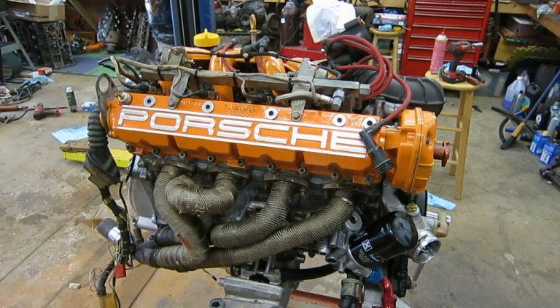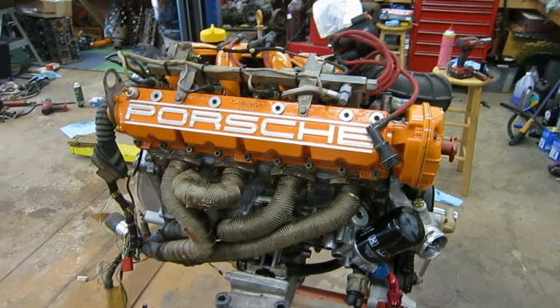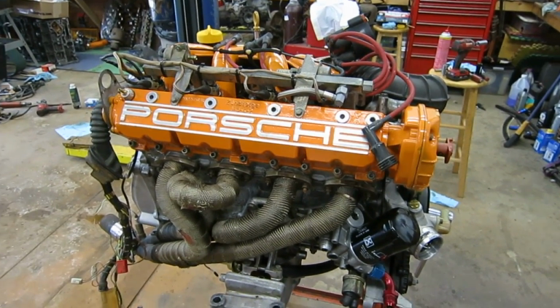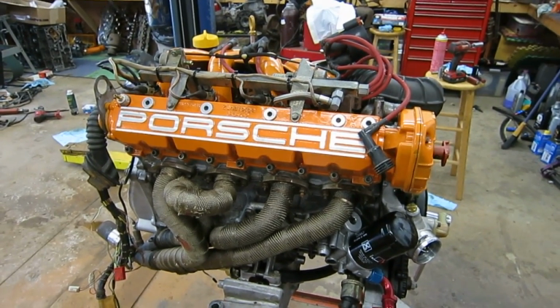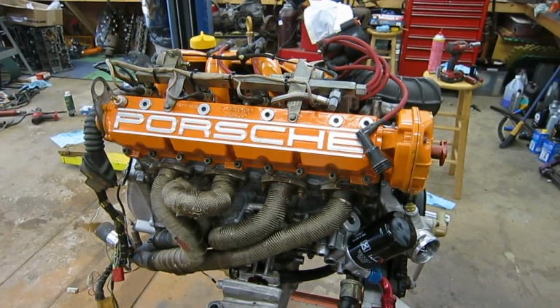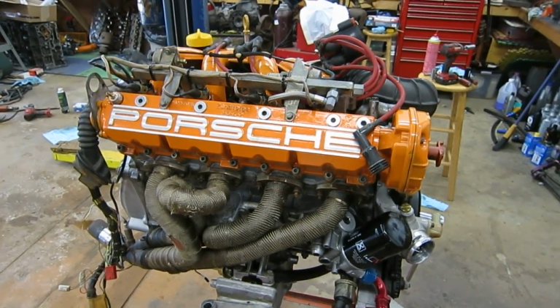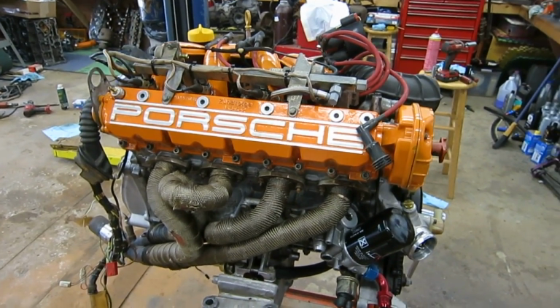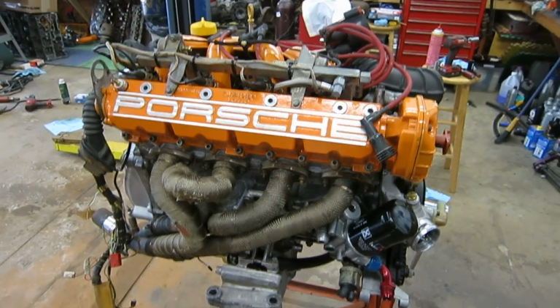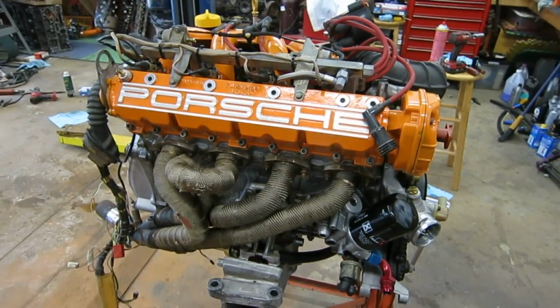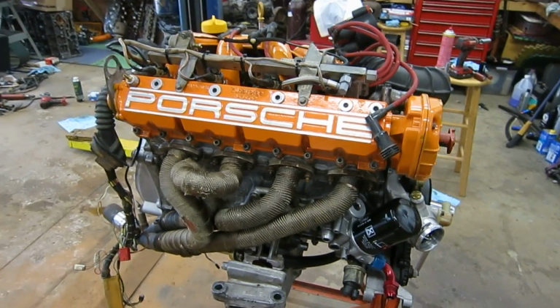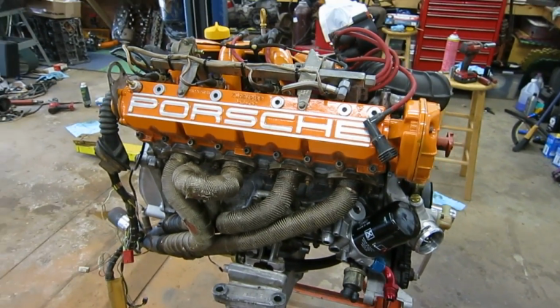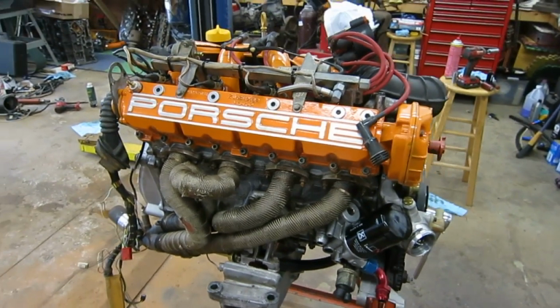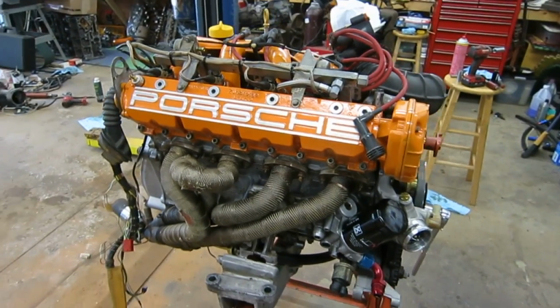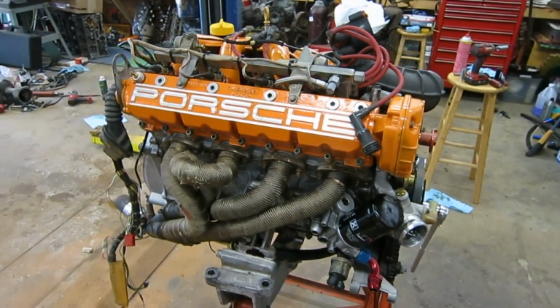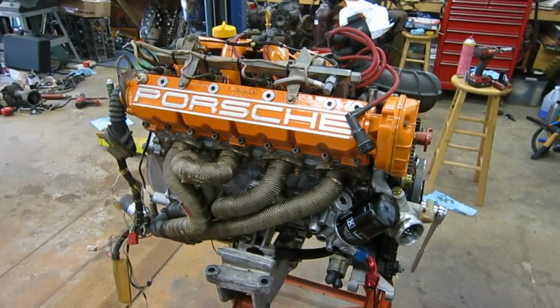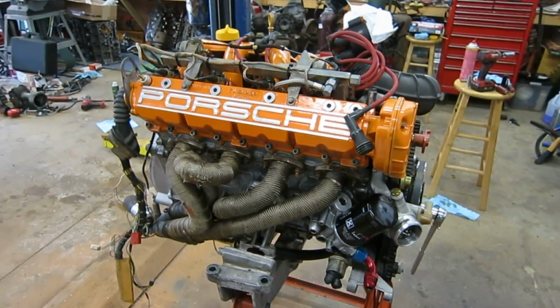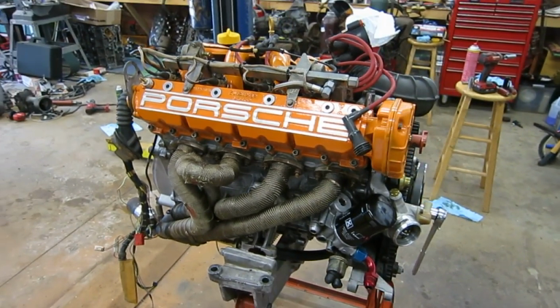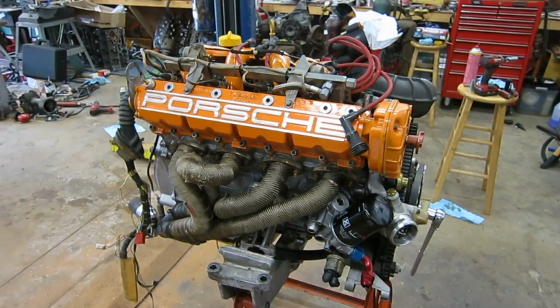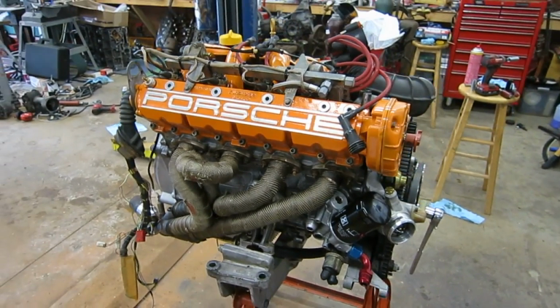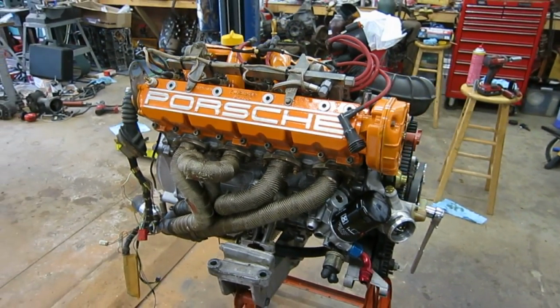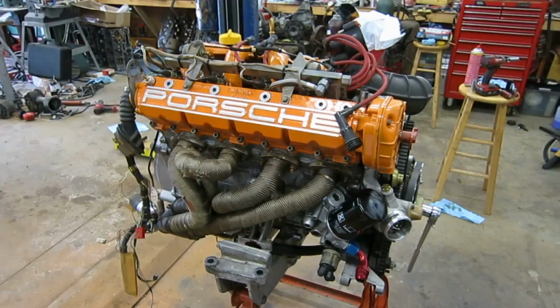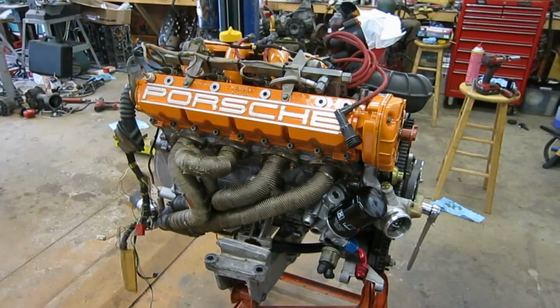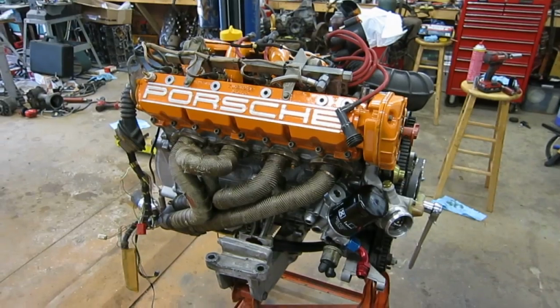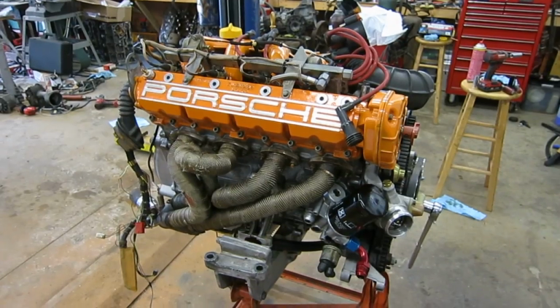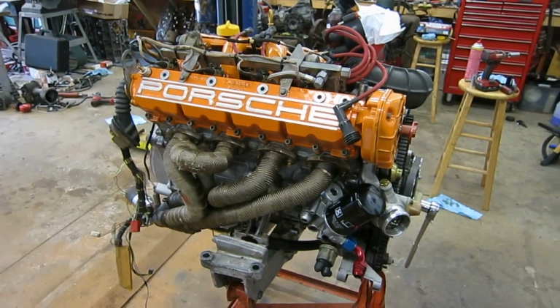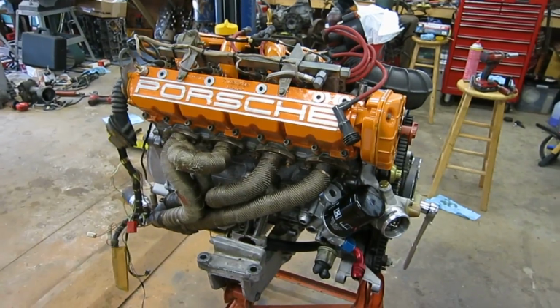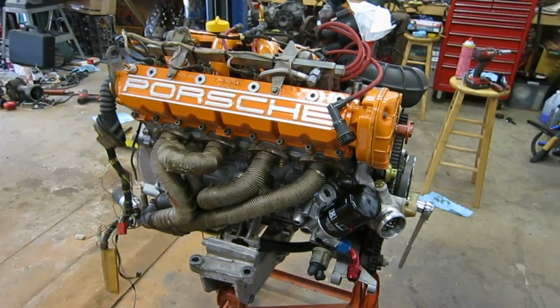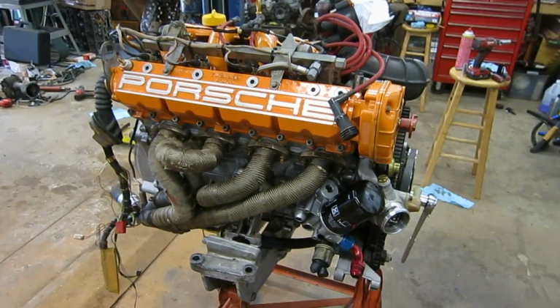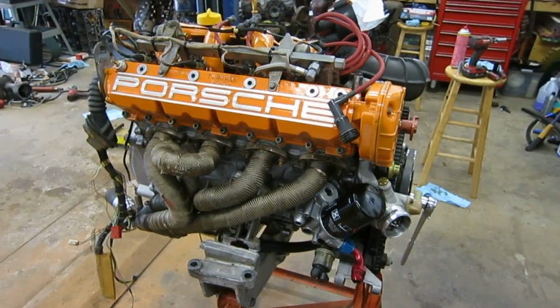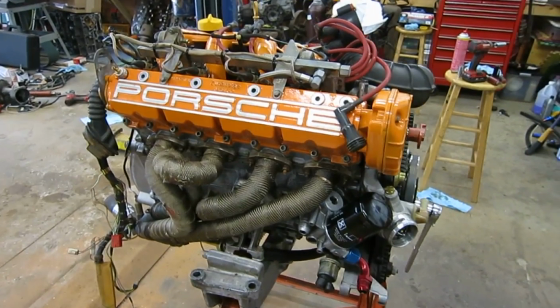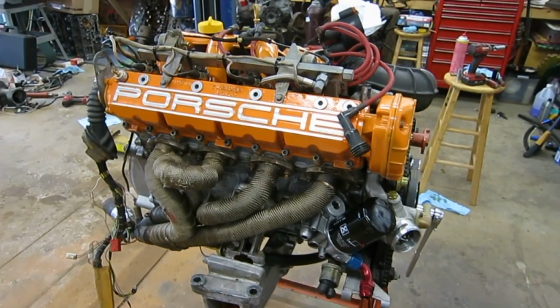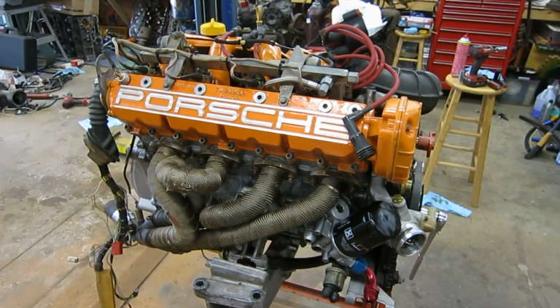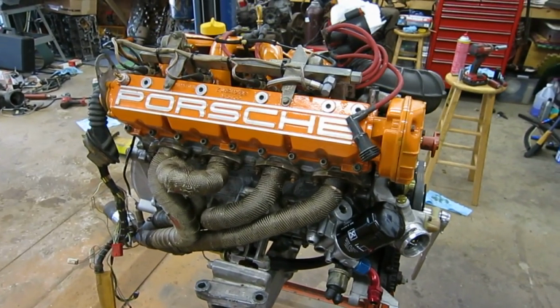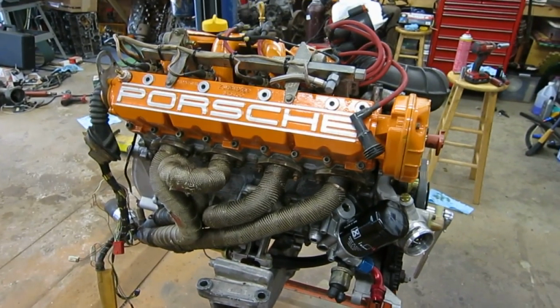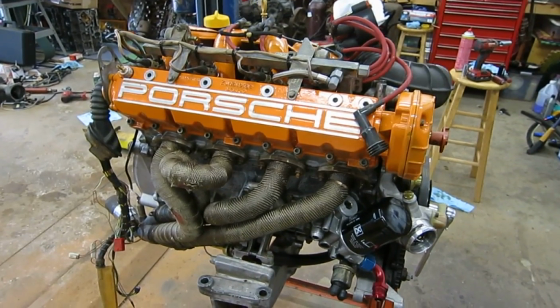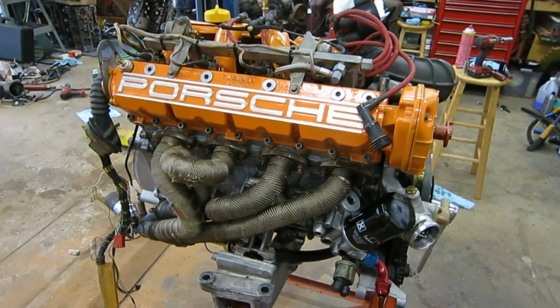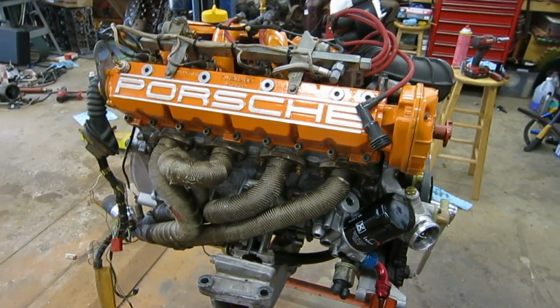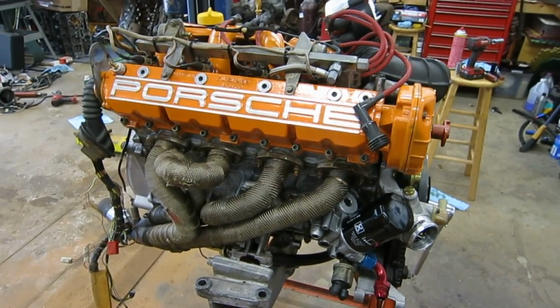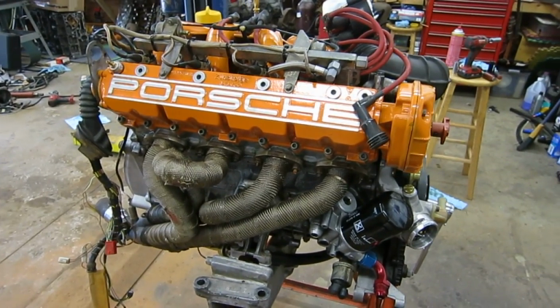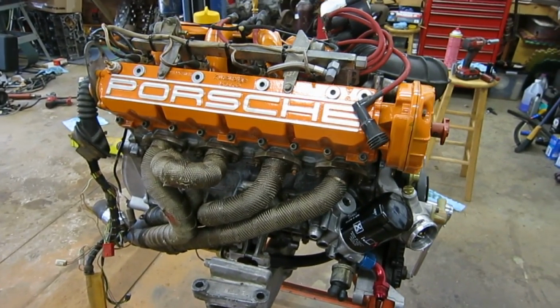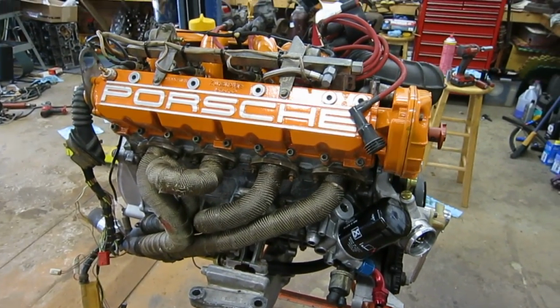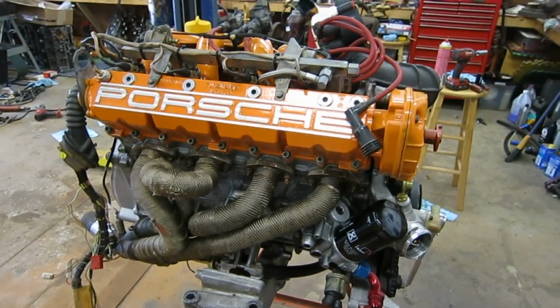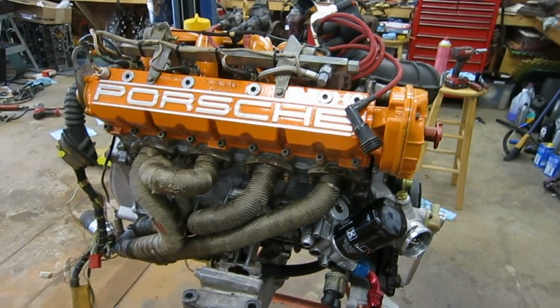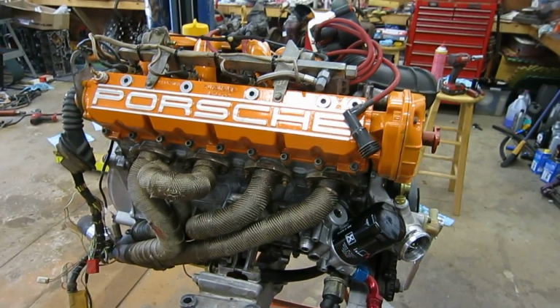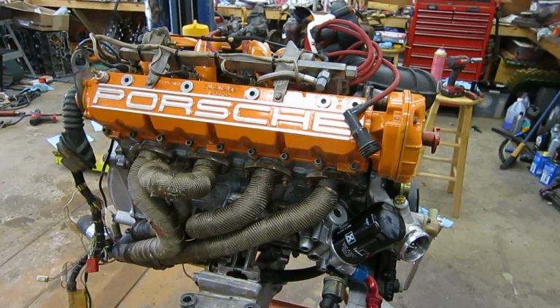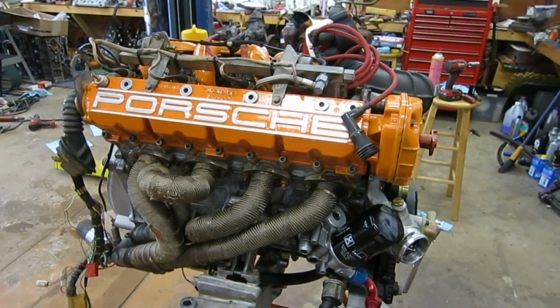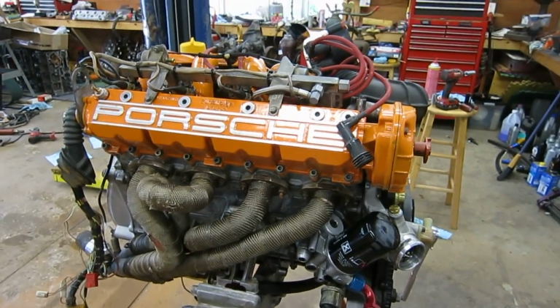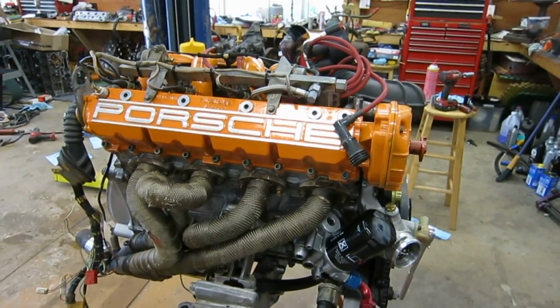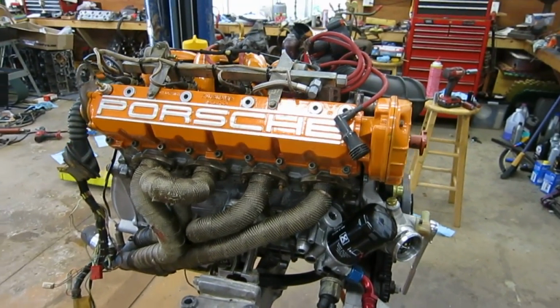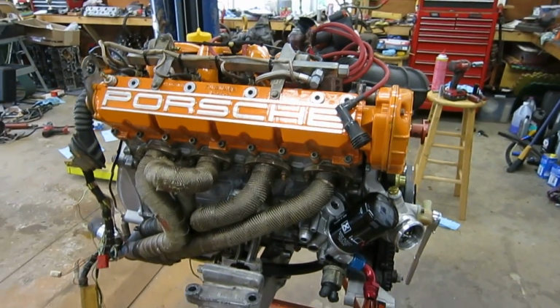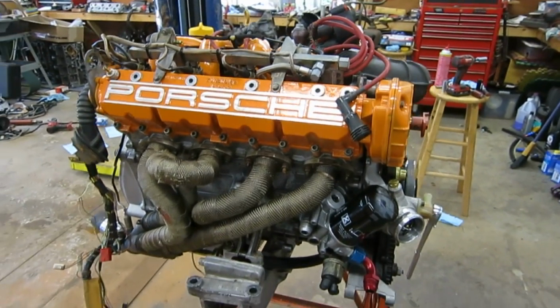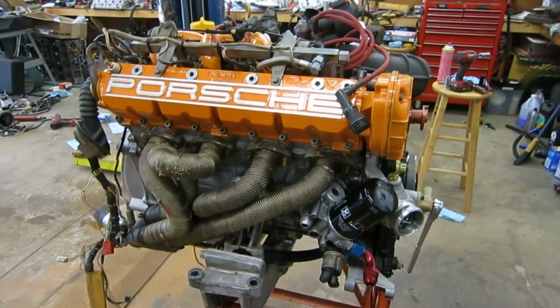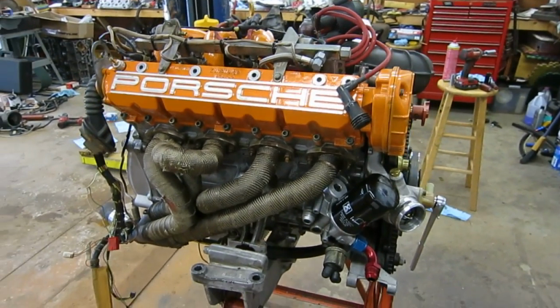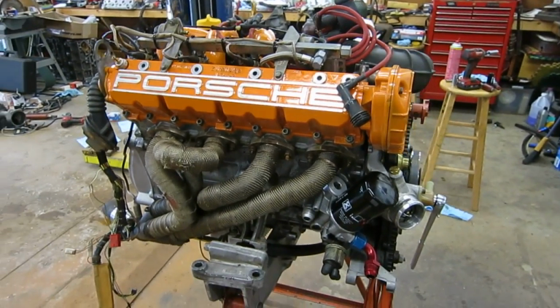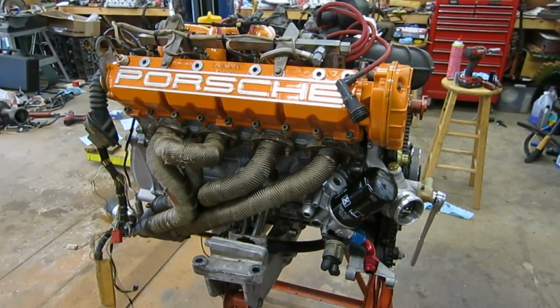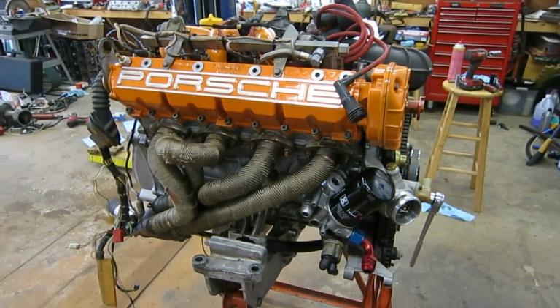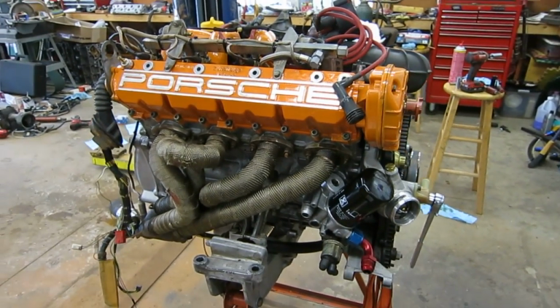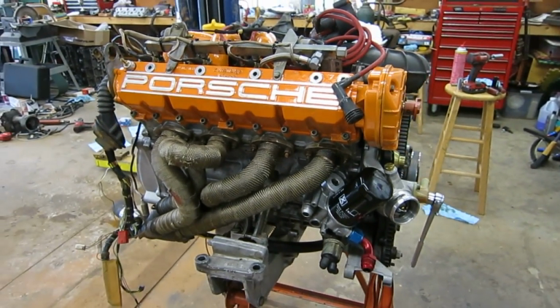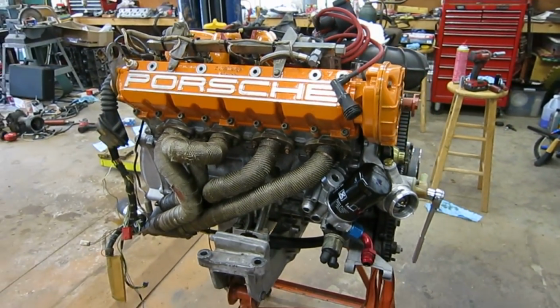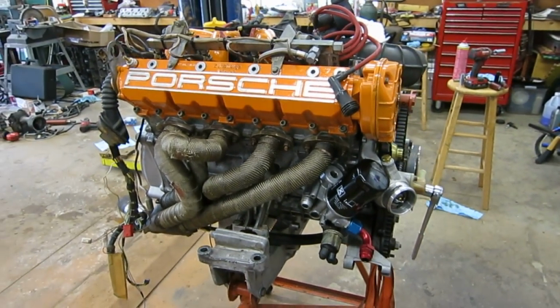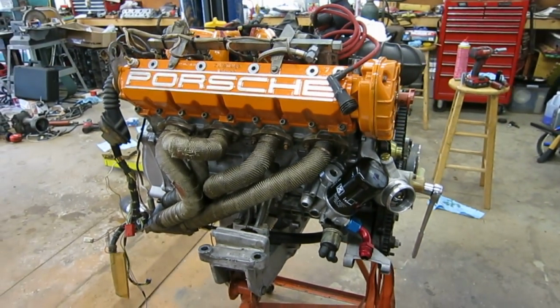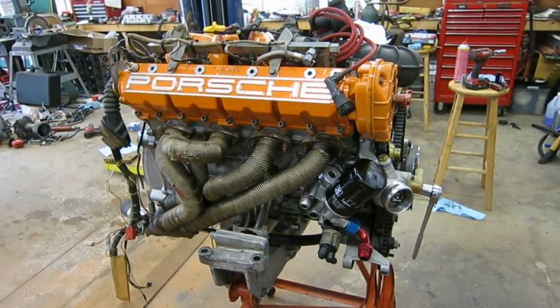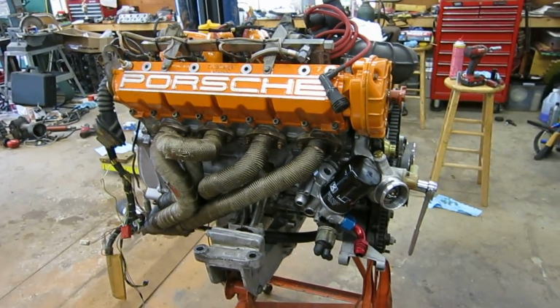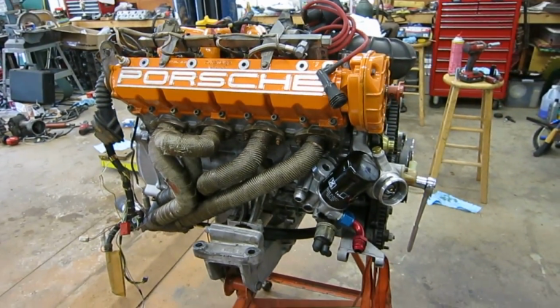My 944 engine is ready to go back in the car. I thought I would do a little walk around so people could see what it looks like.